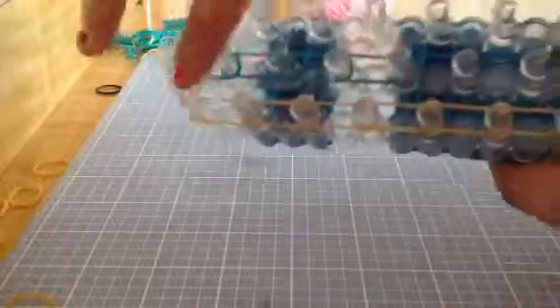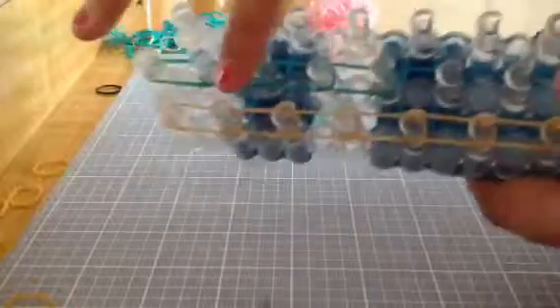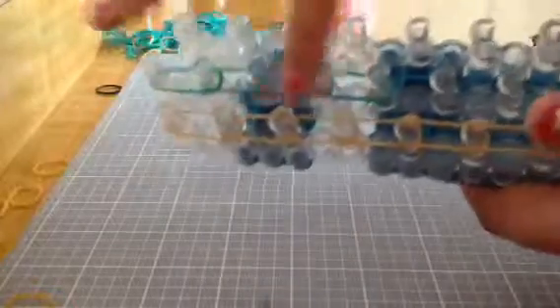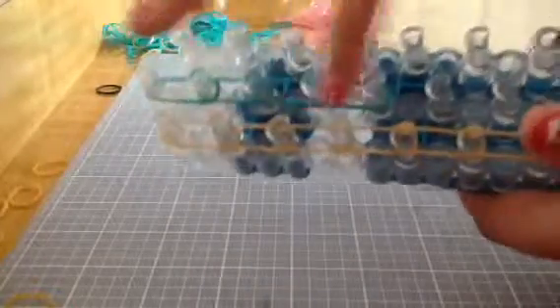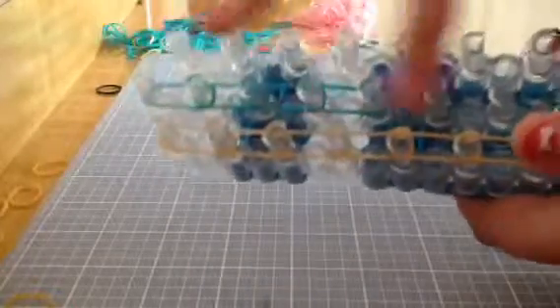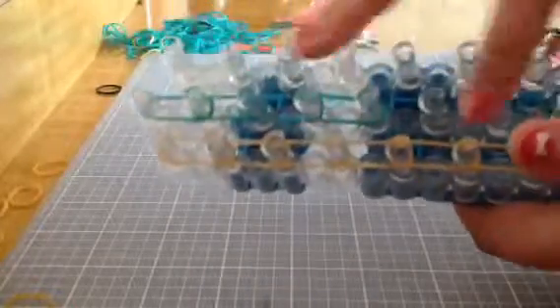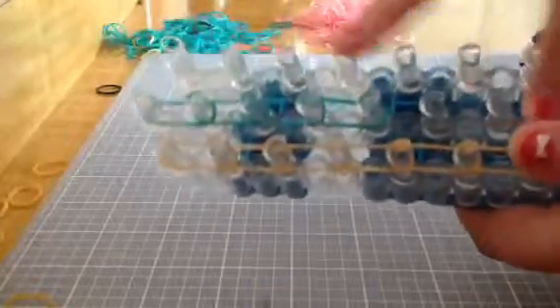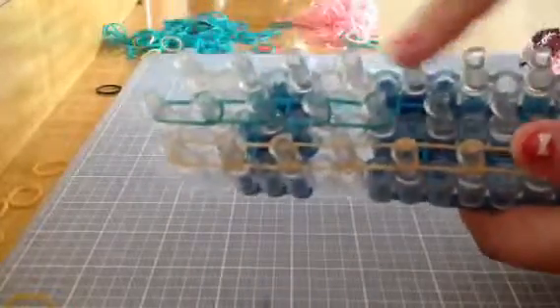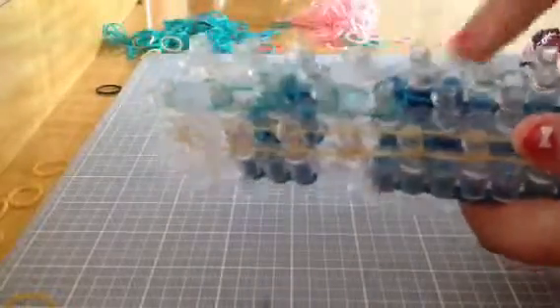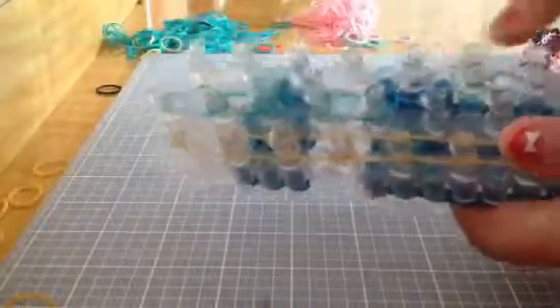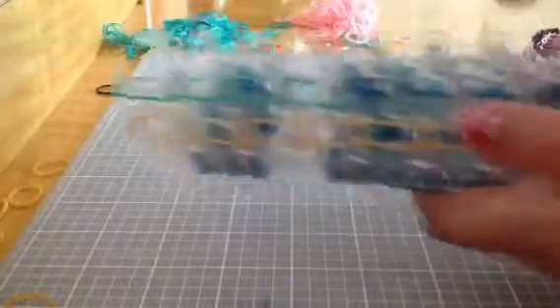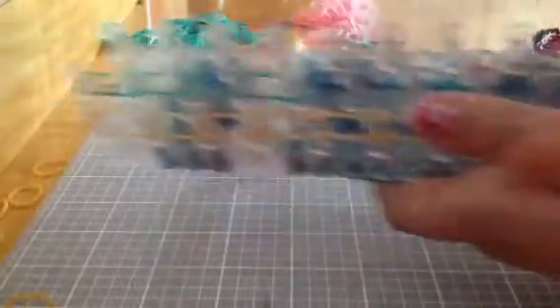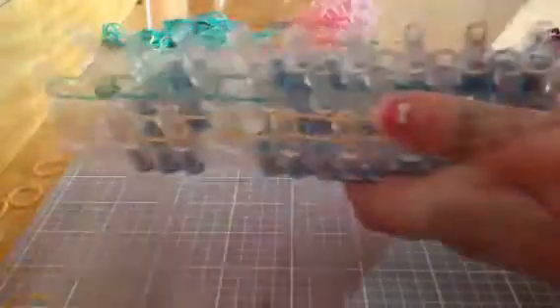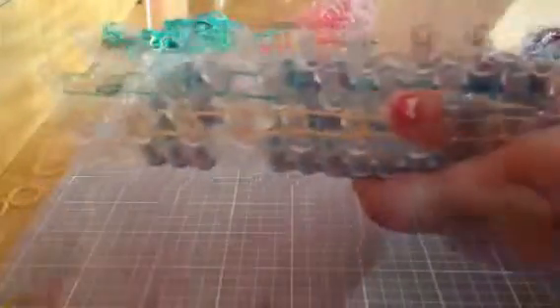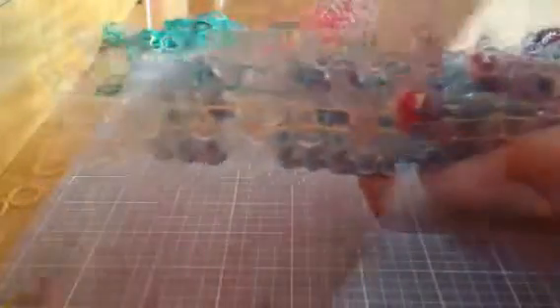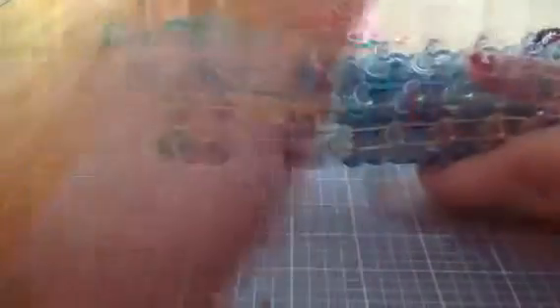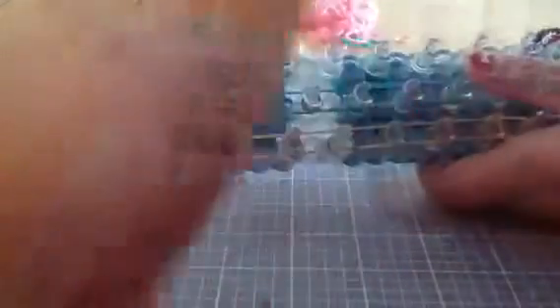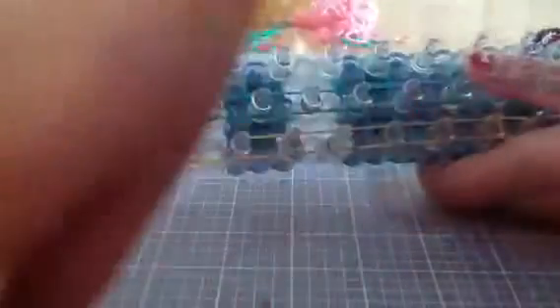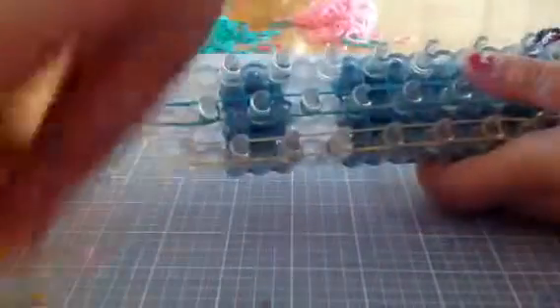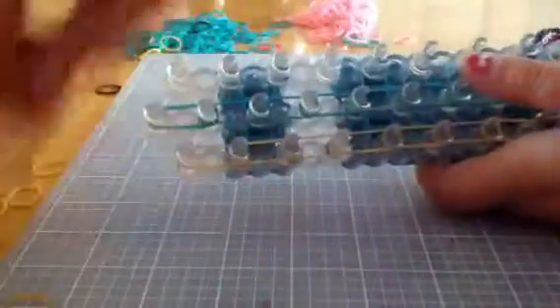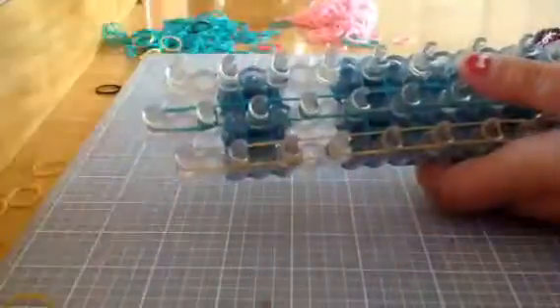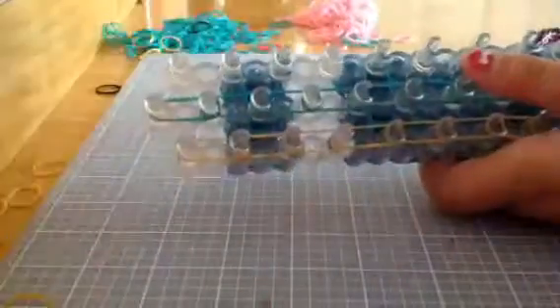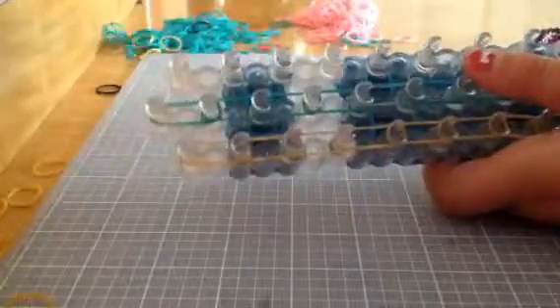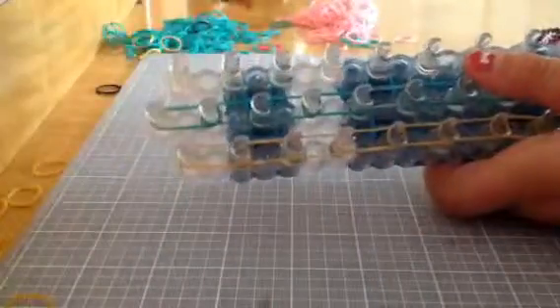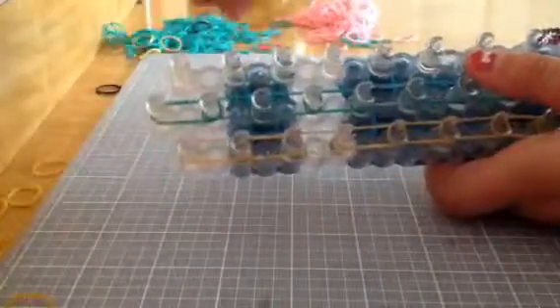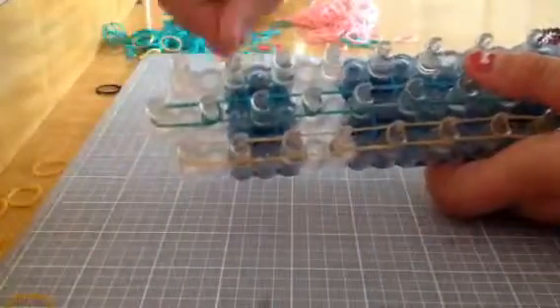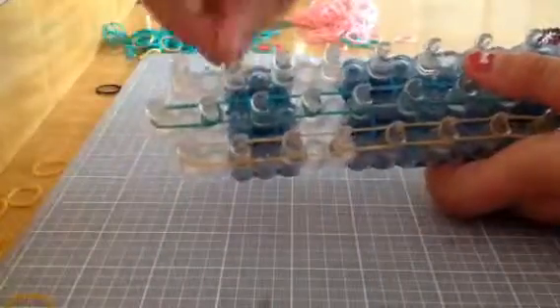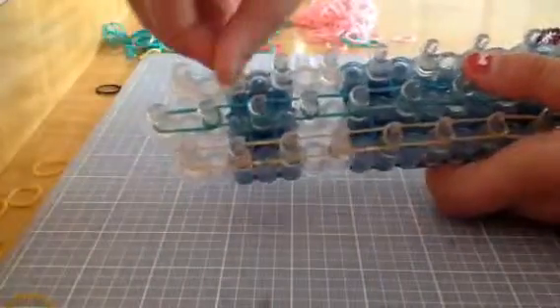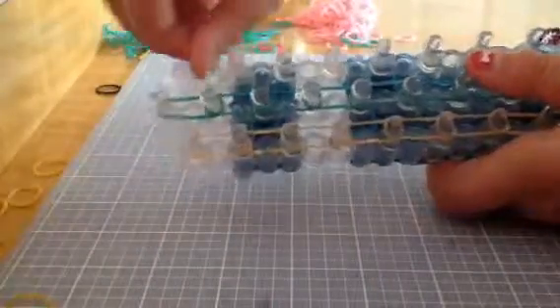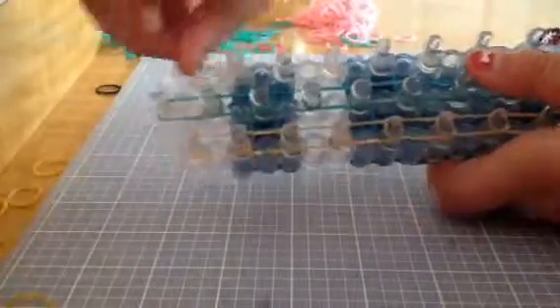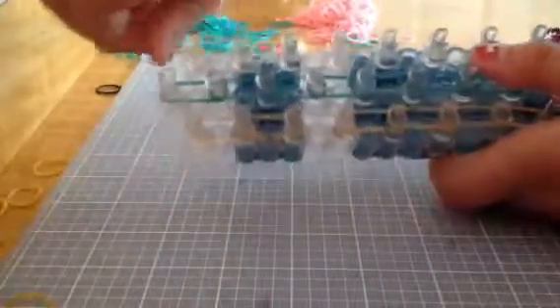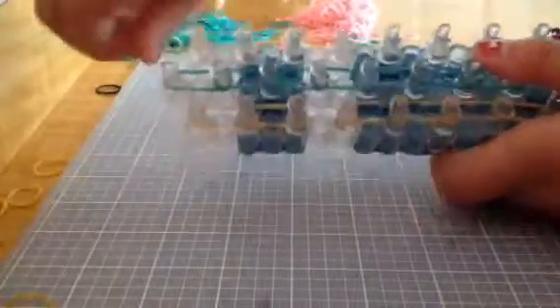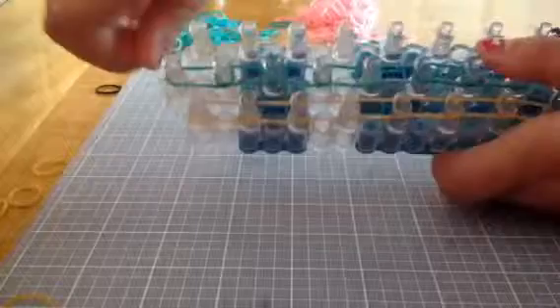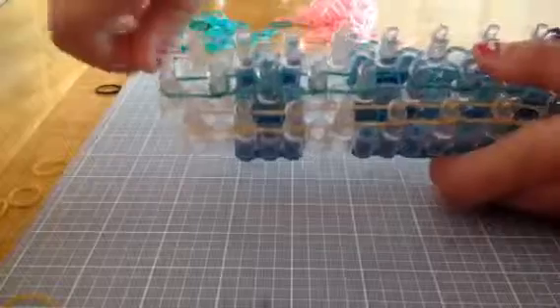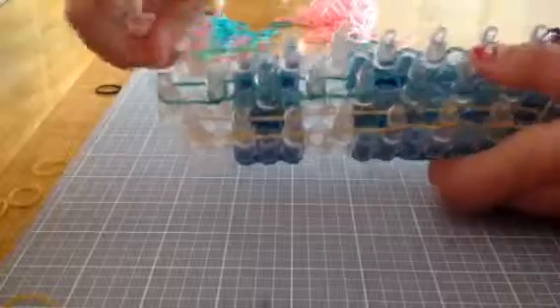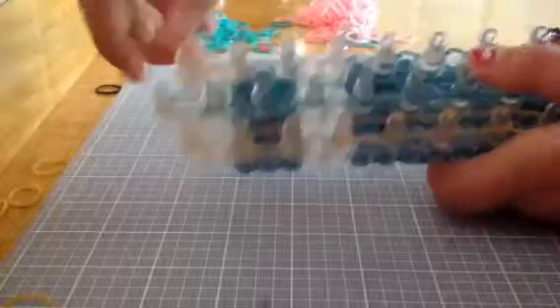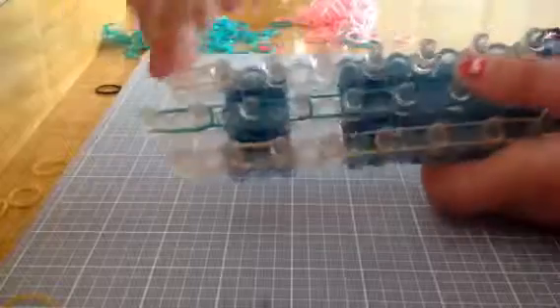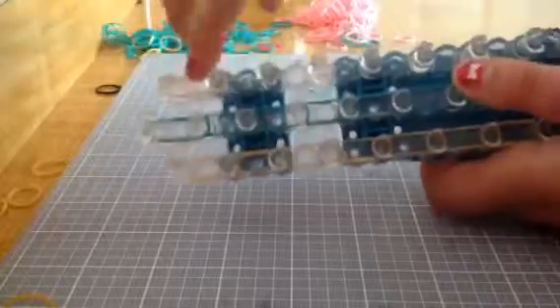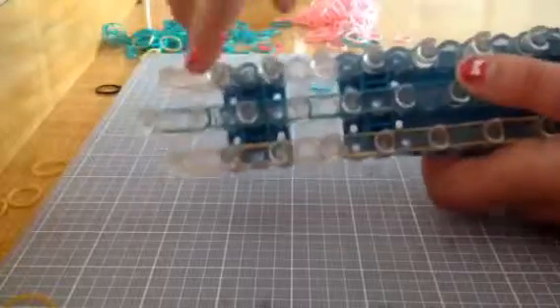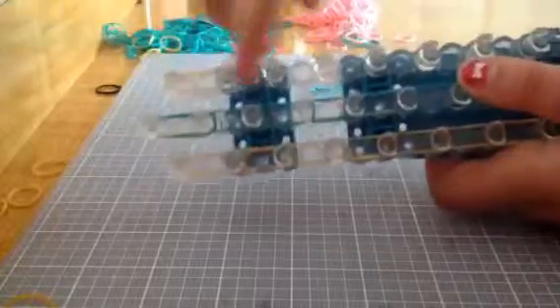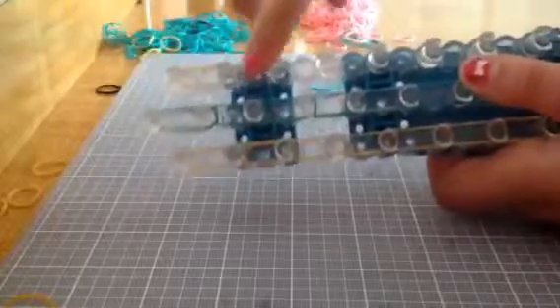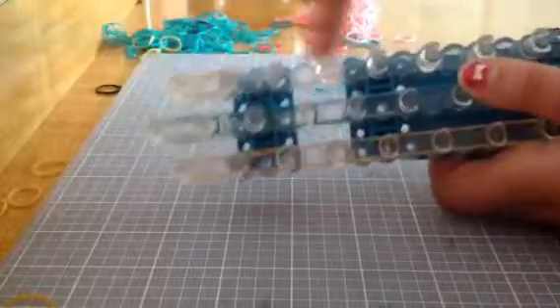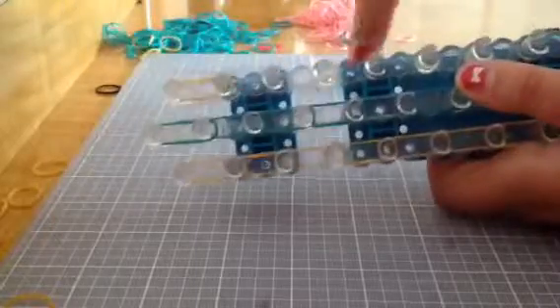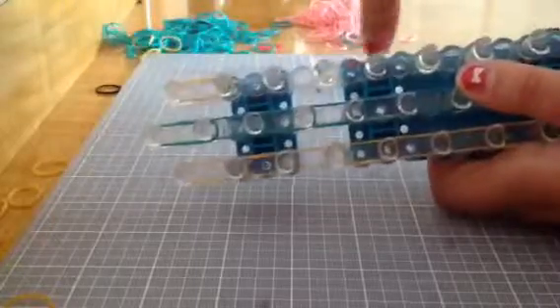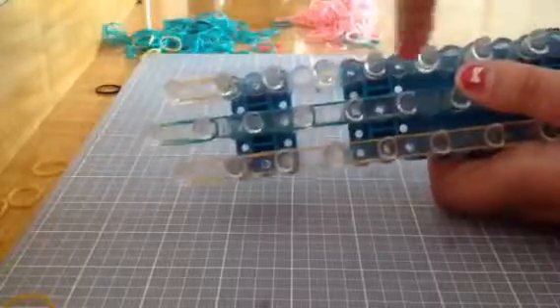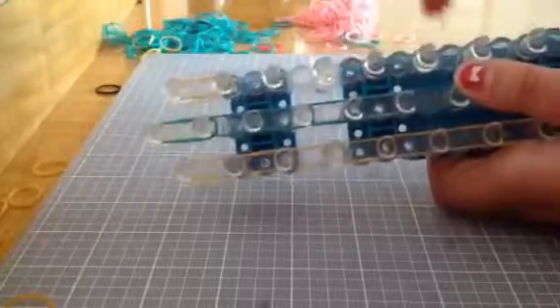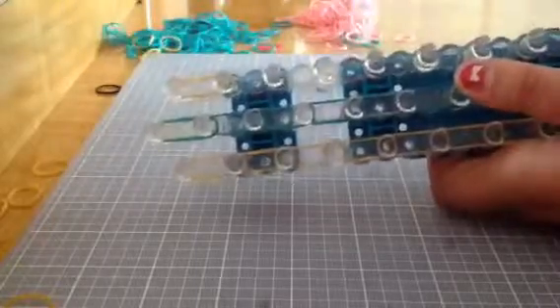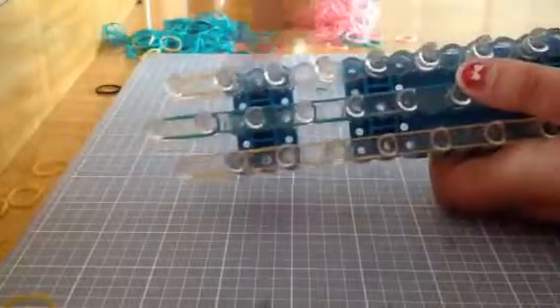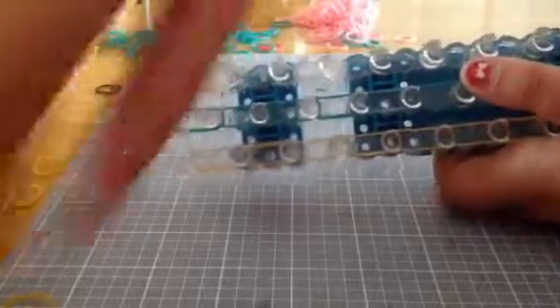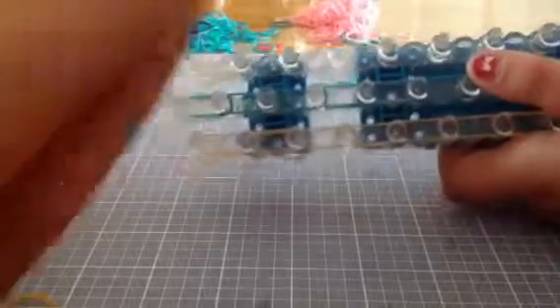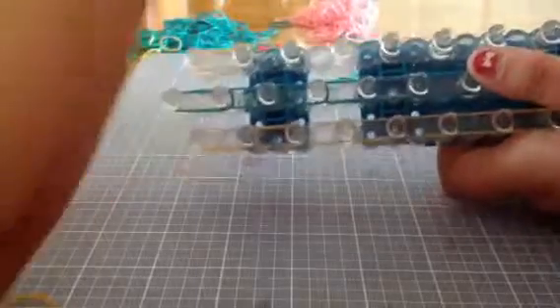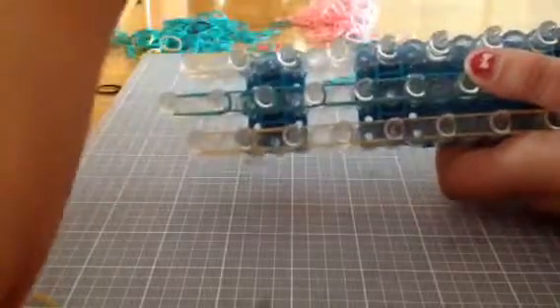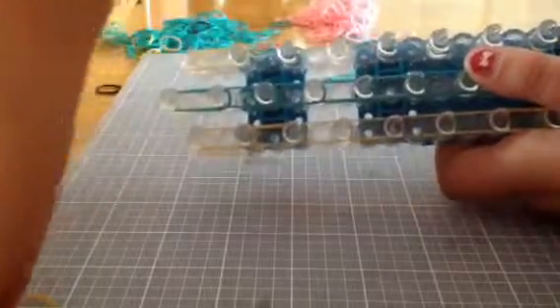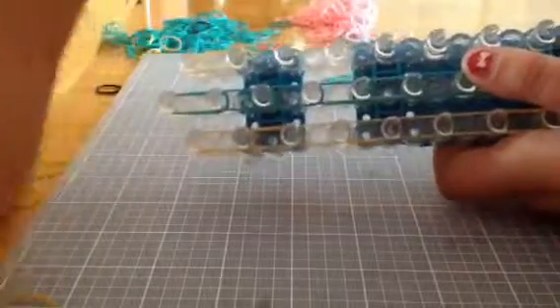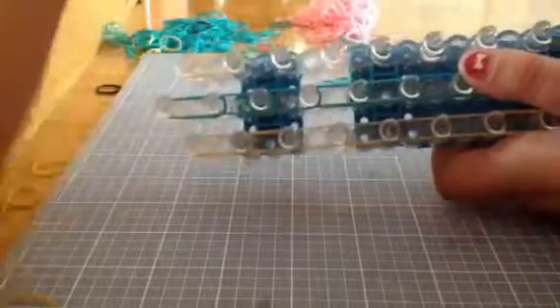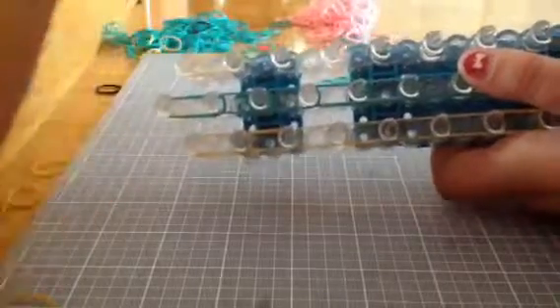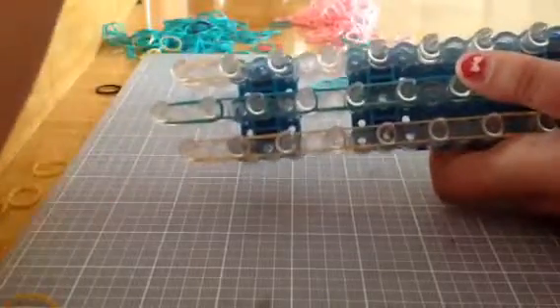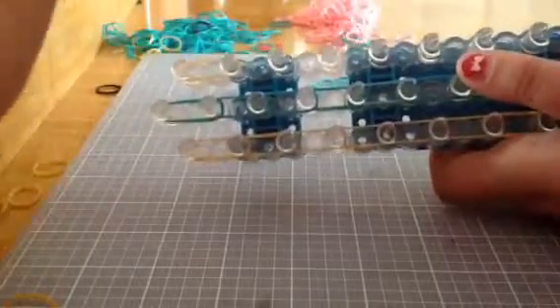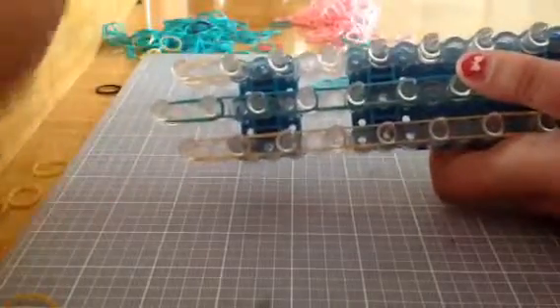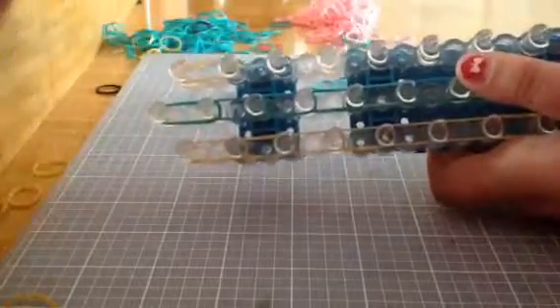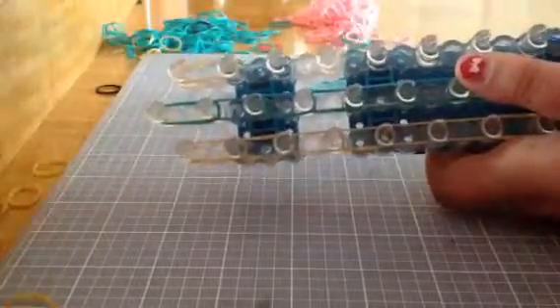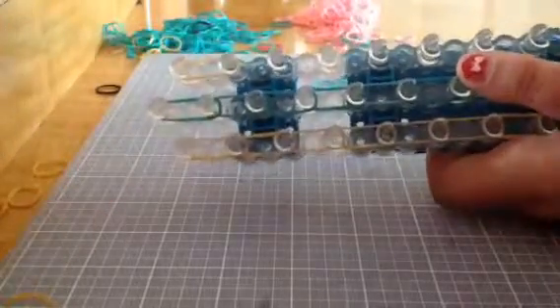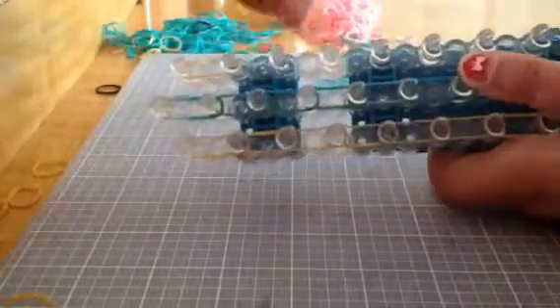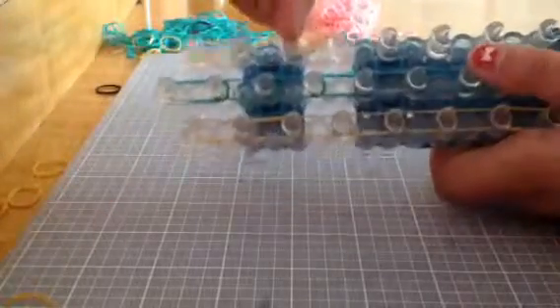Like this, but all the way down. Now you're going to take some more colors for the last row — there should be one more row on your loom.